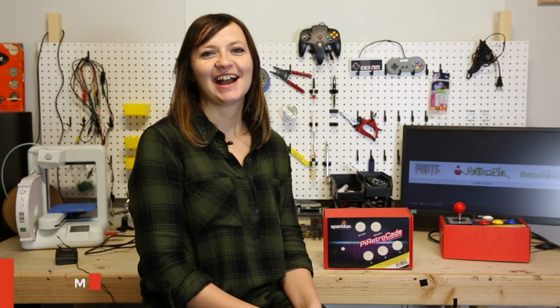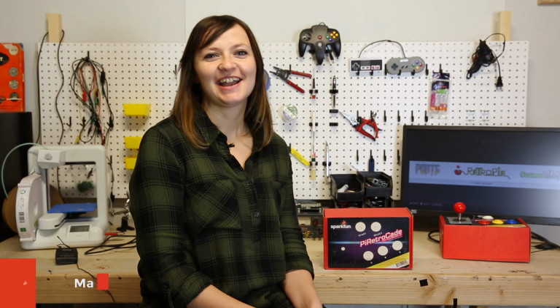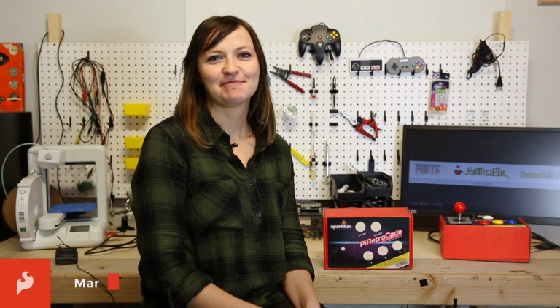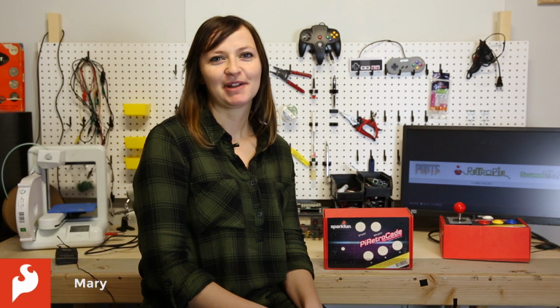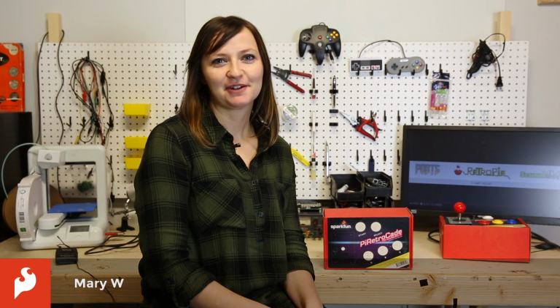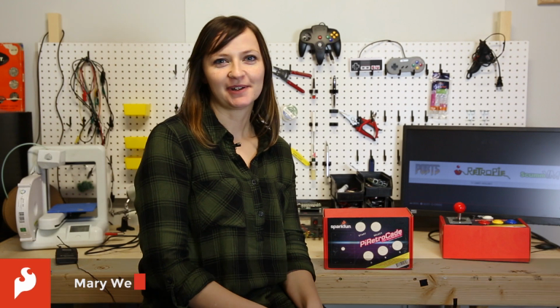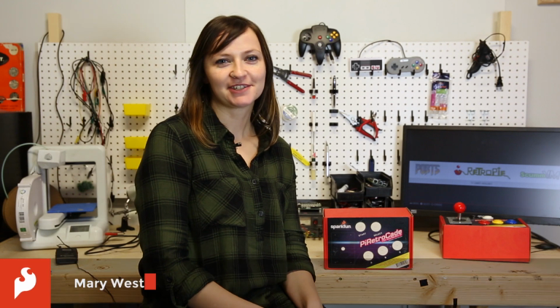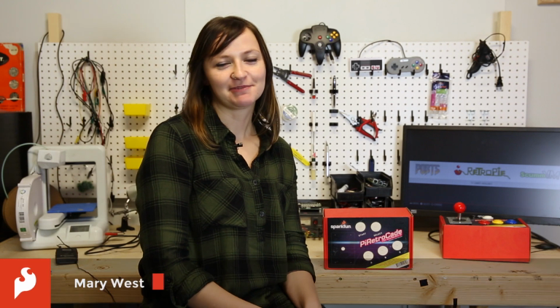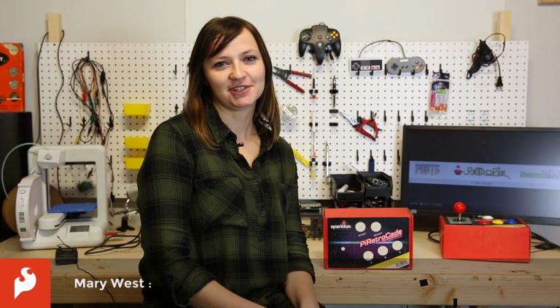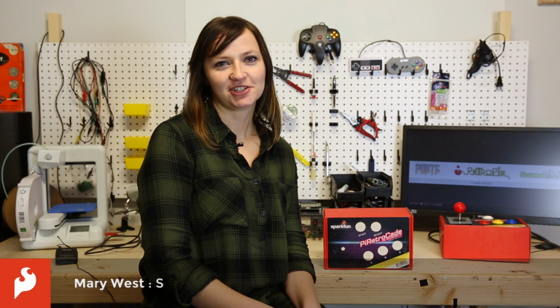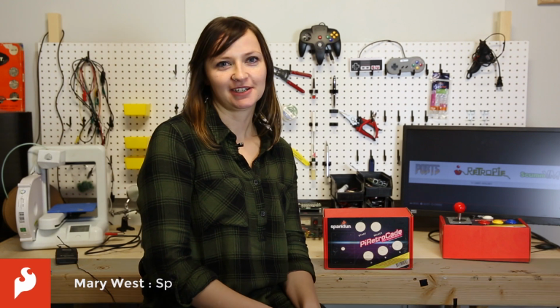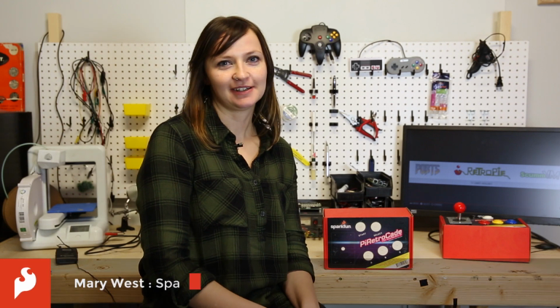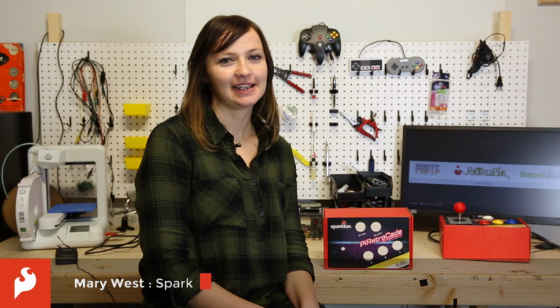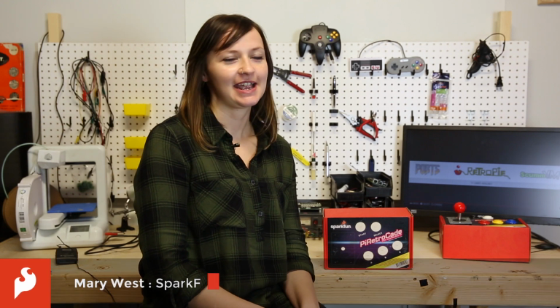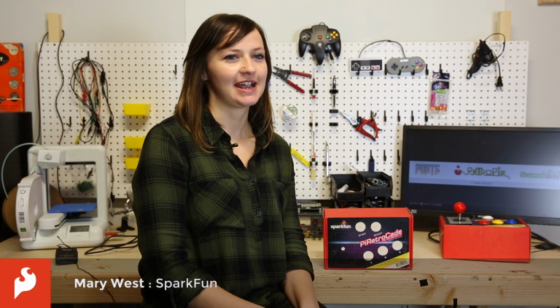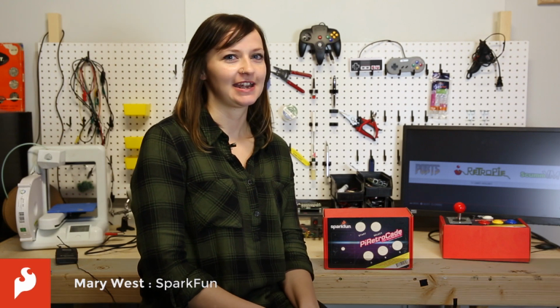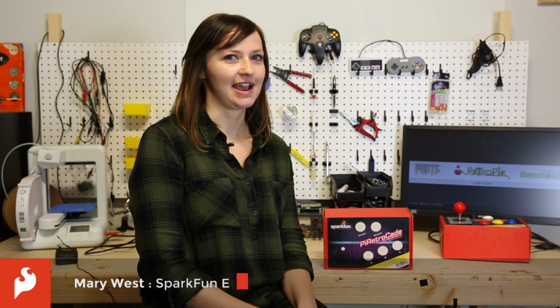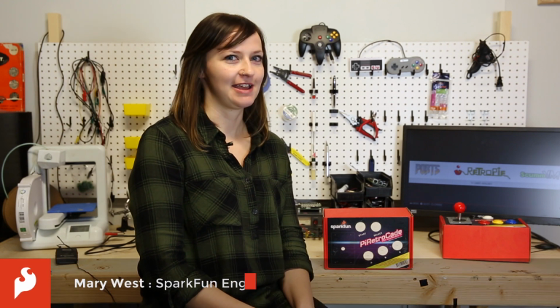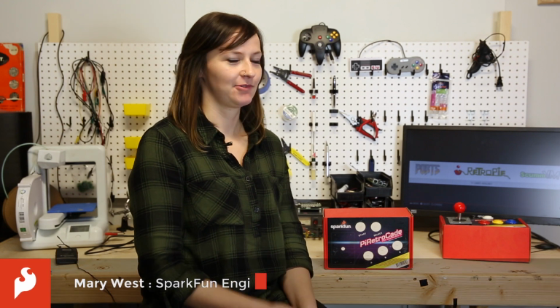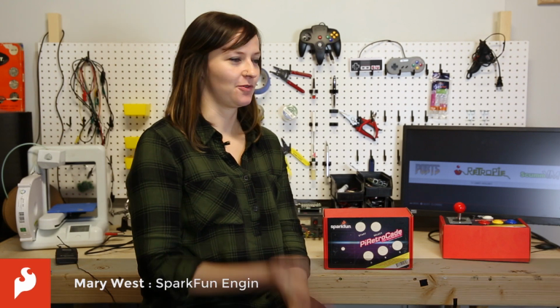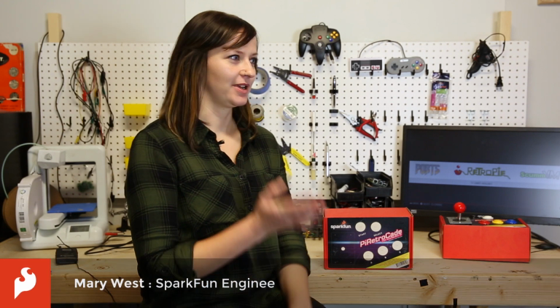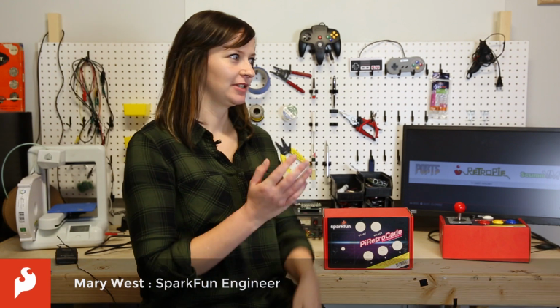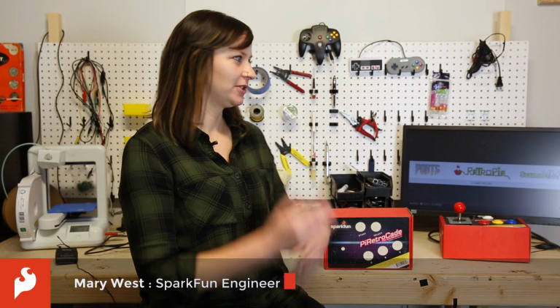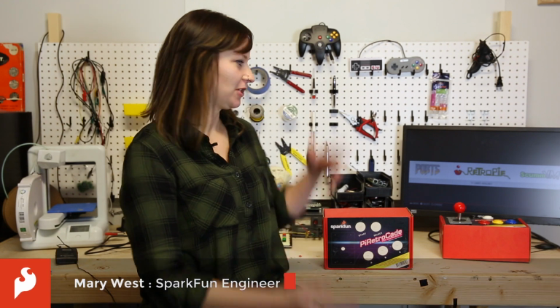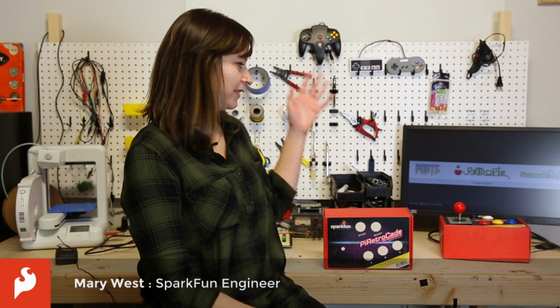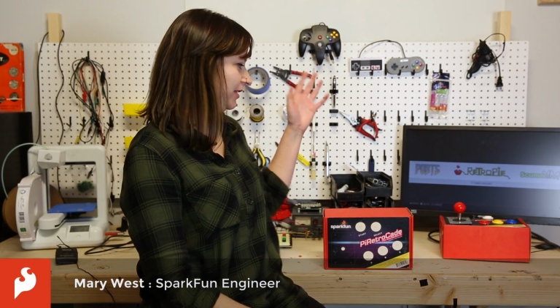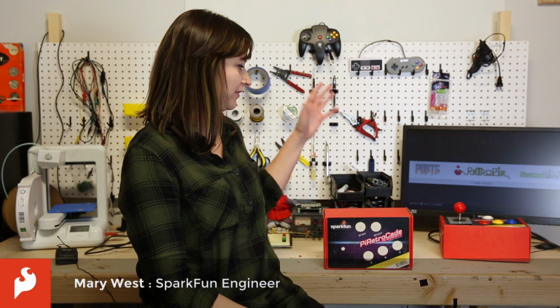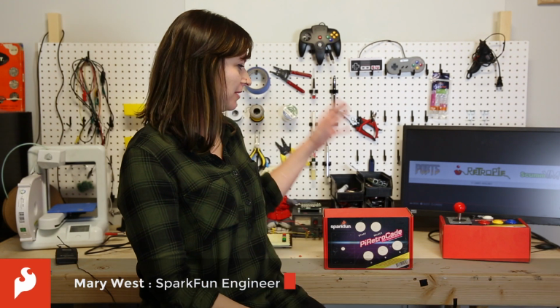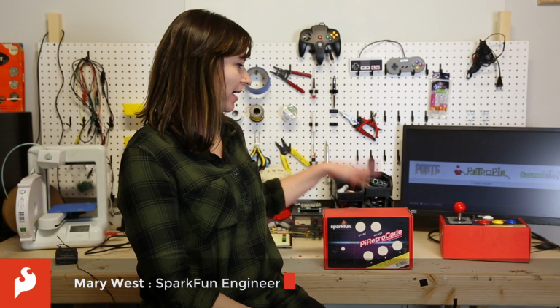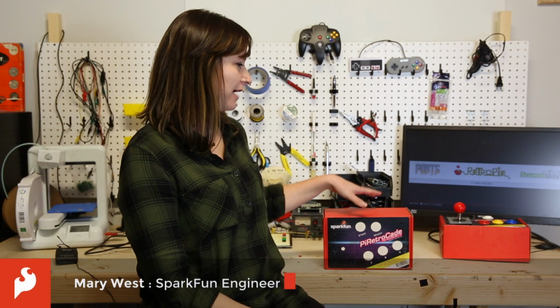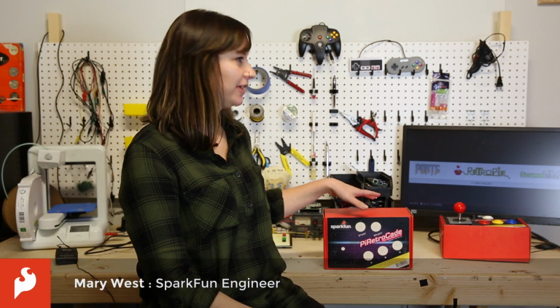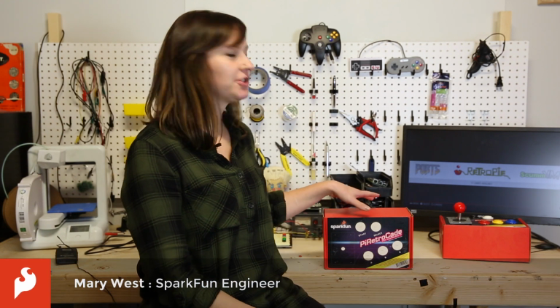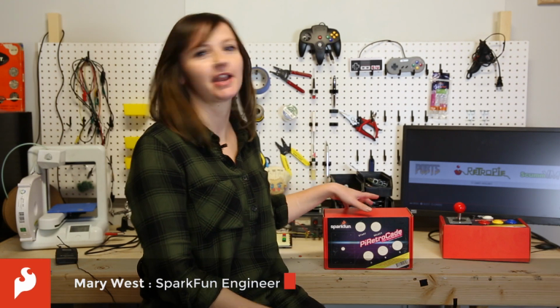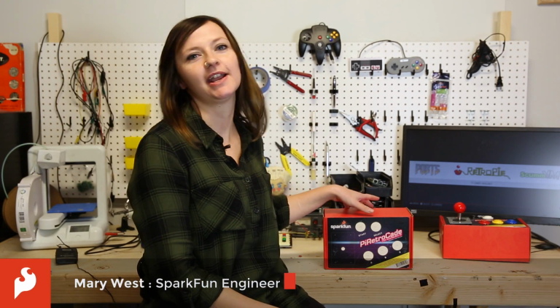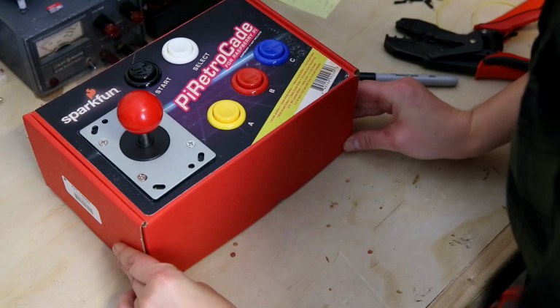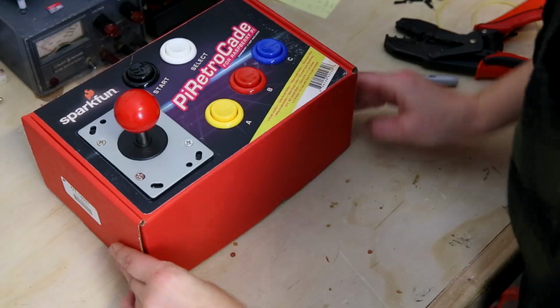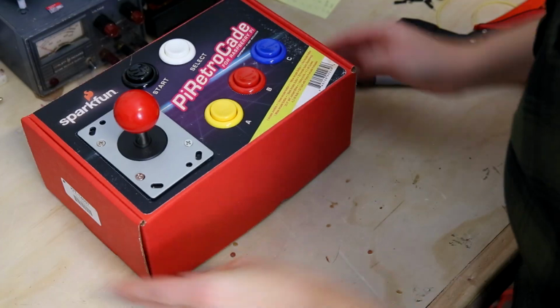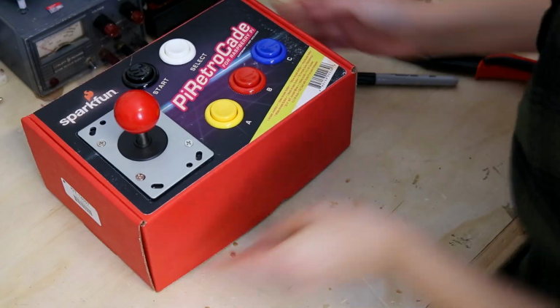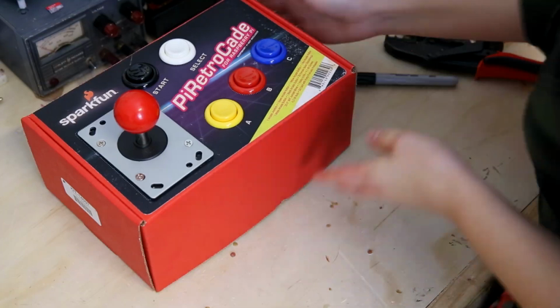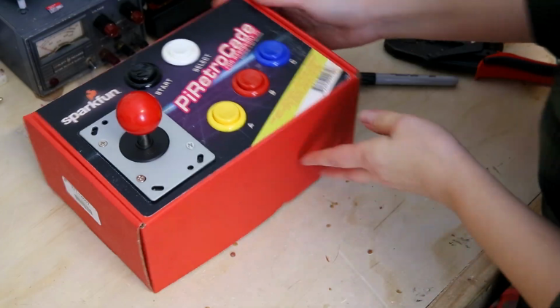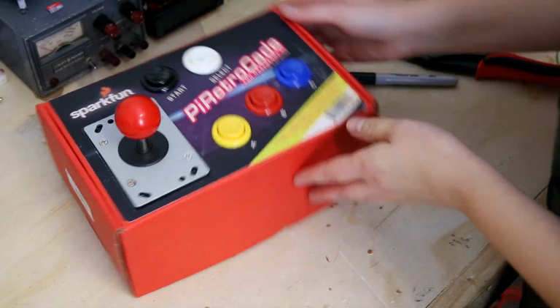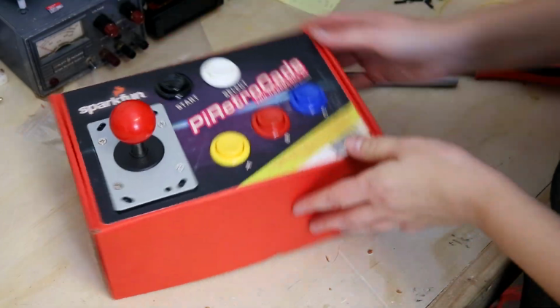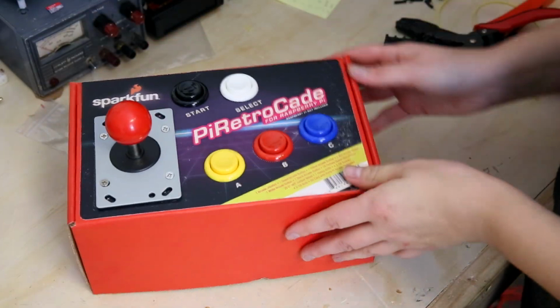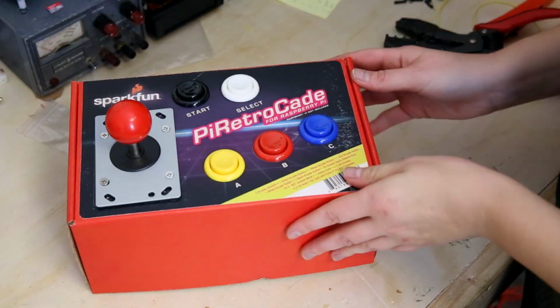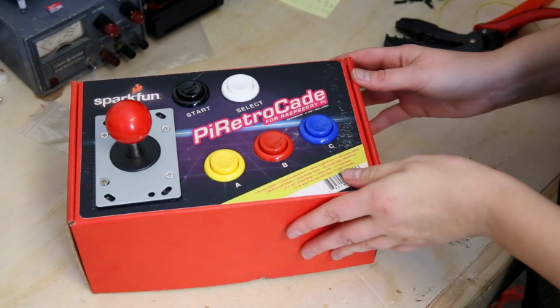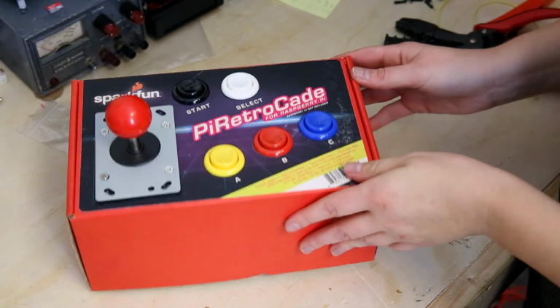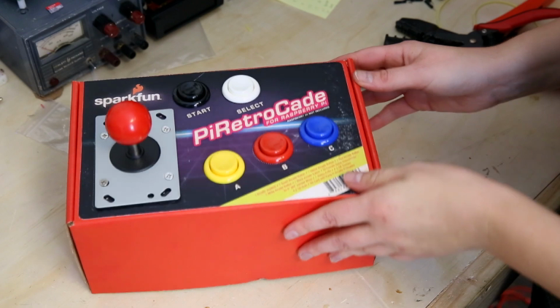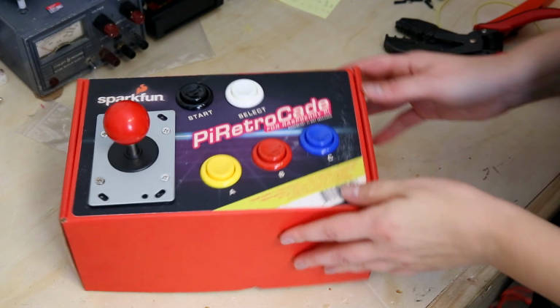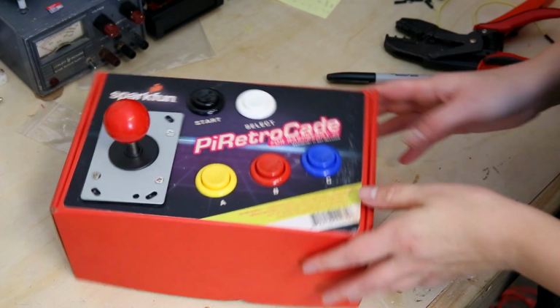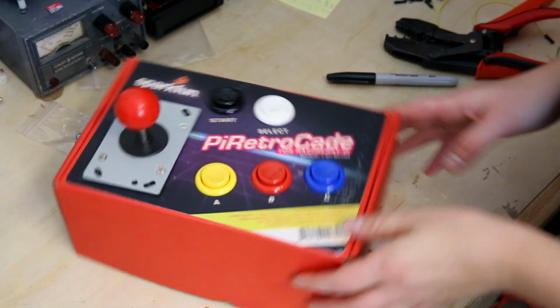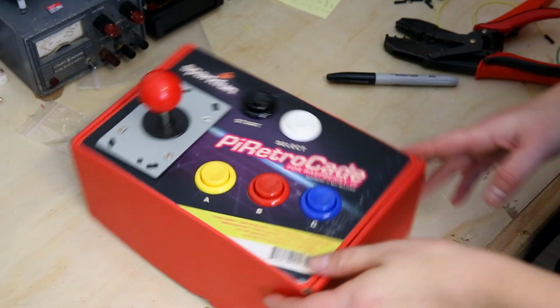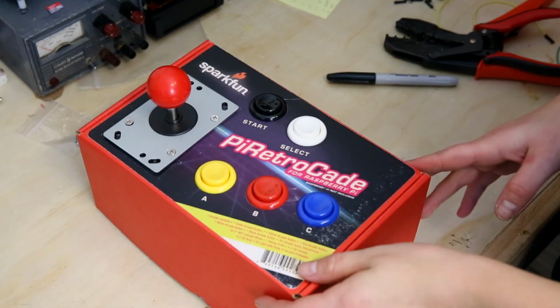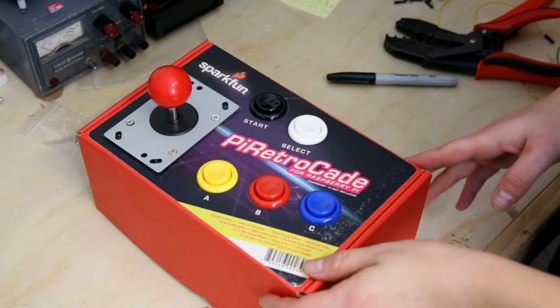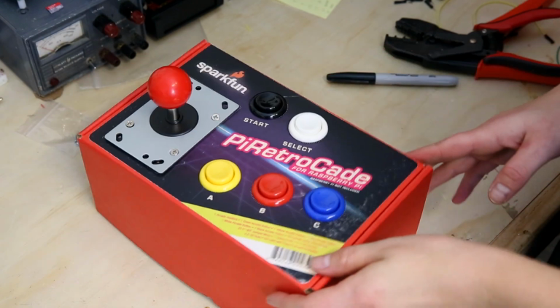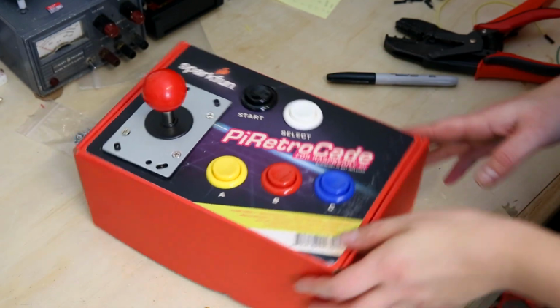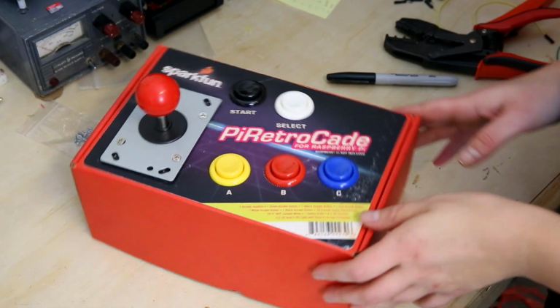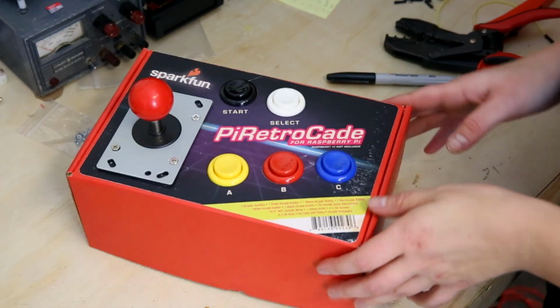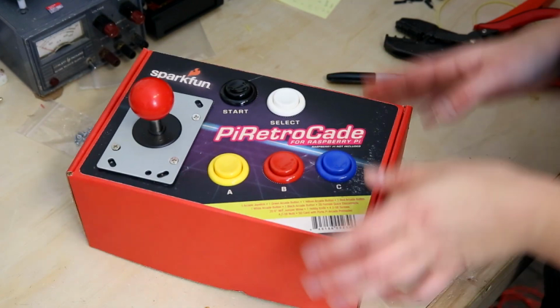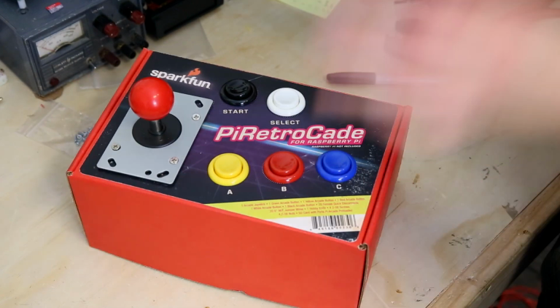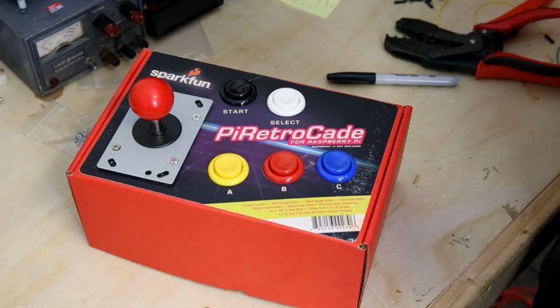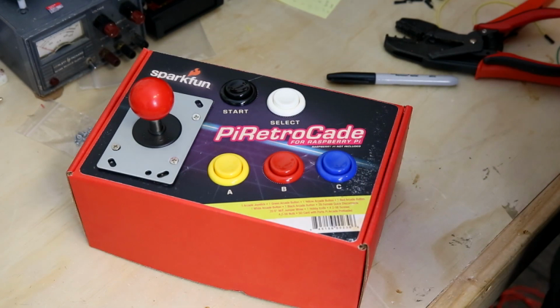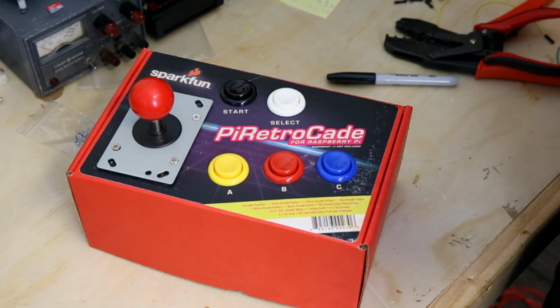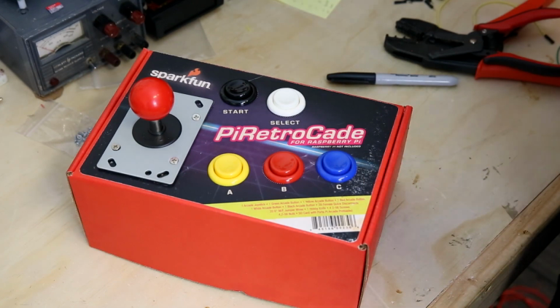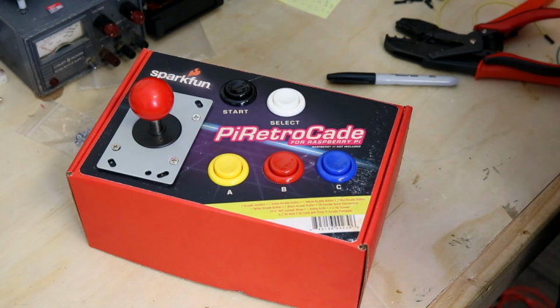Hi, I'm Mary West from Engineering, and I am going to be showing you the Pi Retrocade, which is an all-in-one, one-player gaming accessories kit for Raspberry Pi.